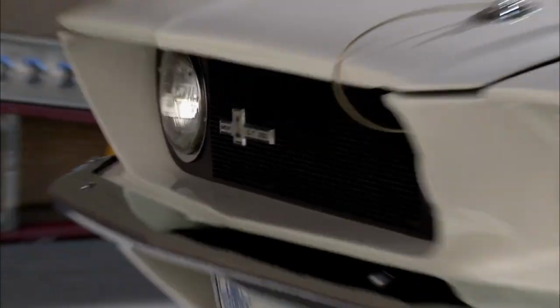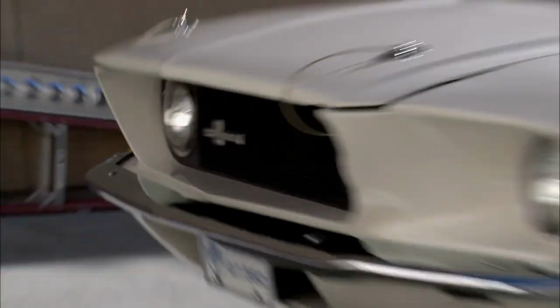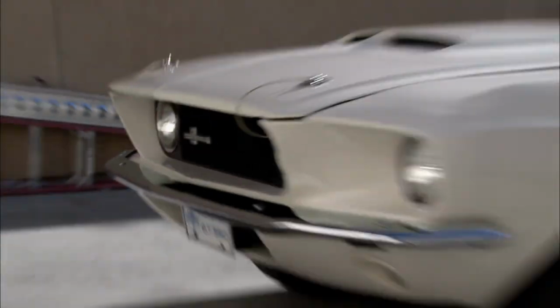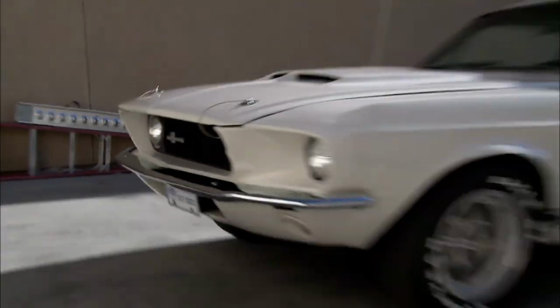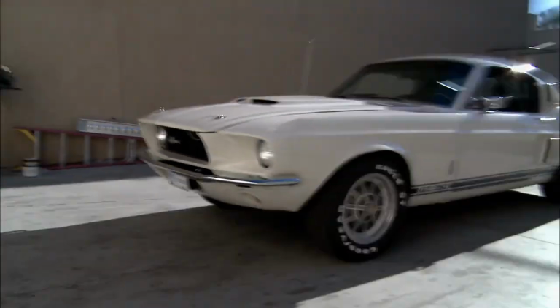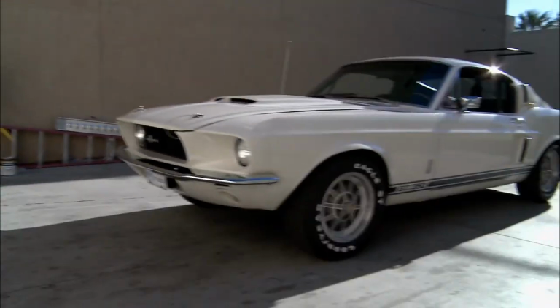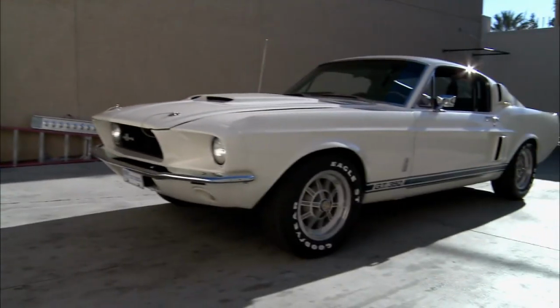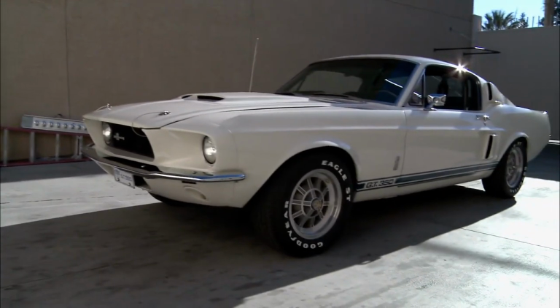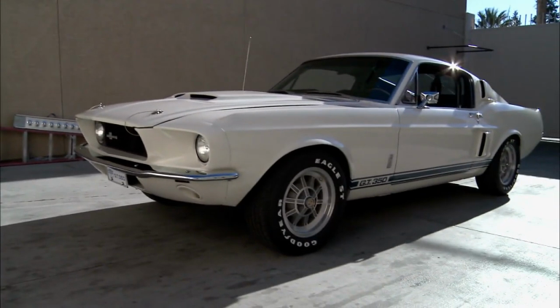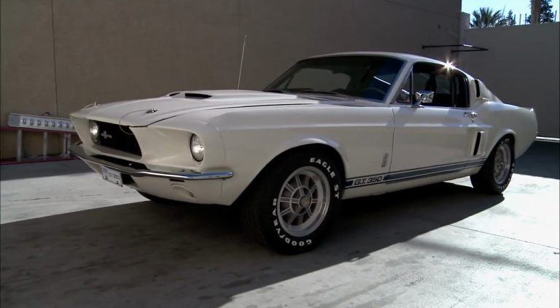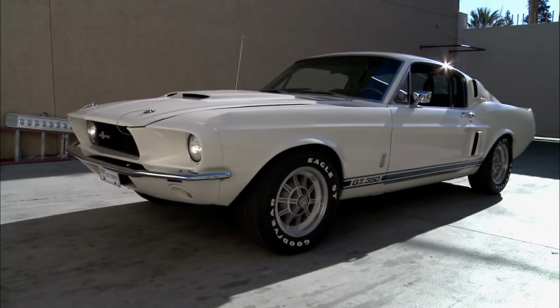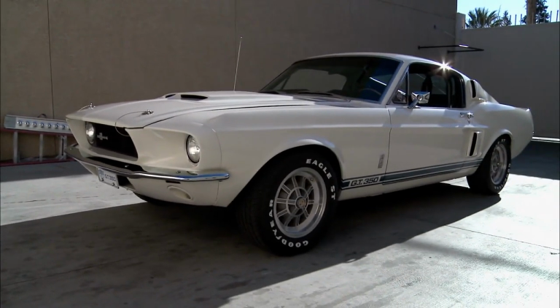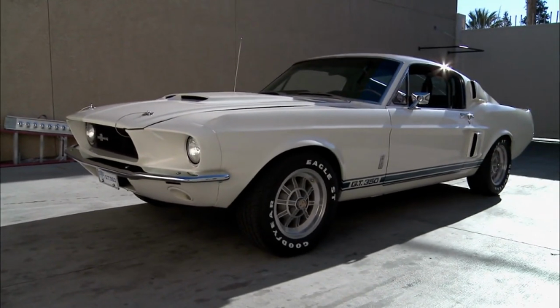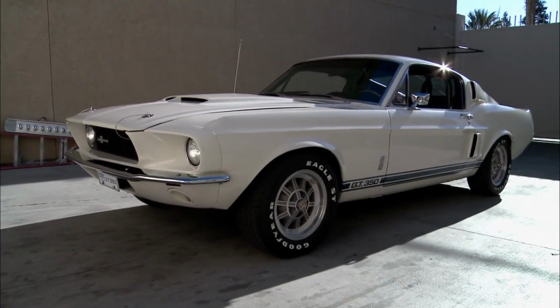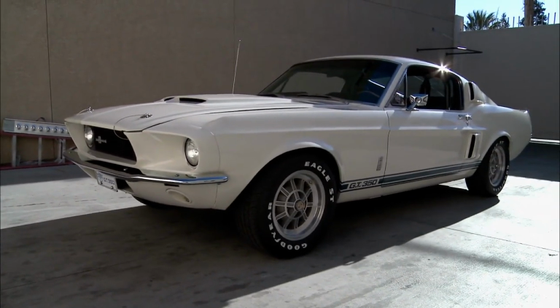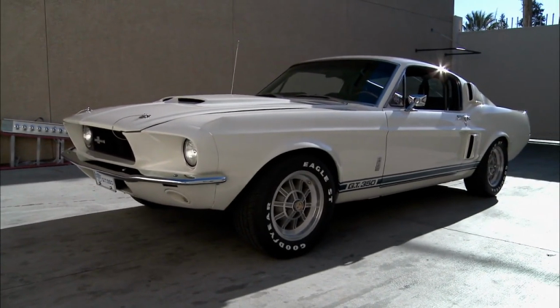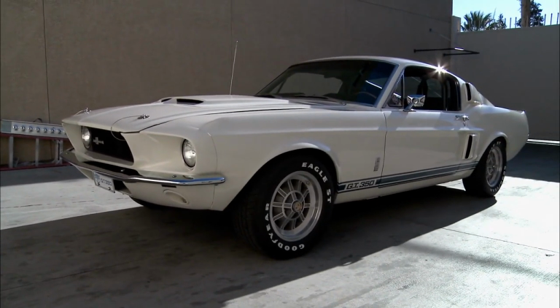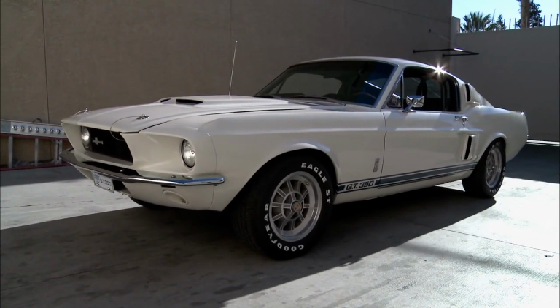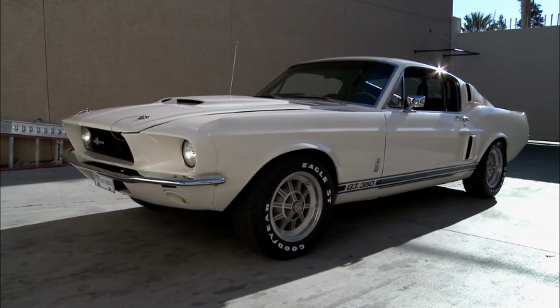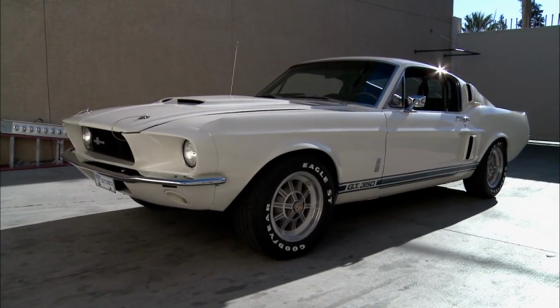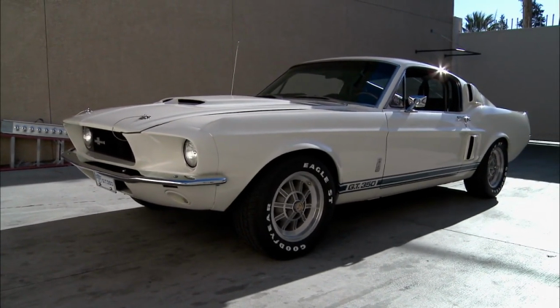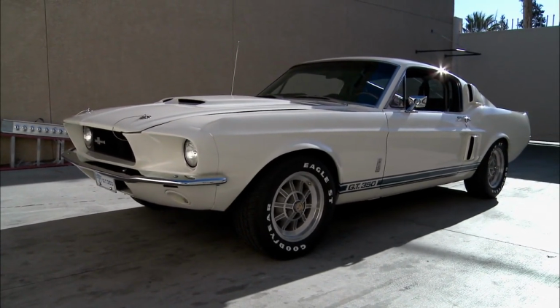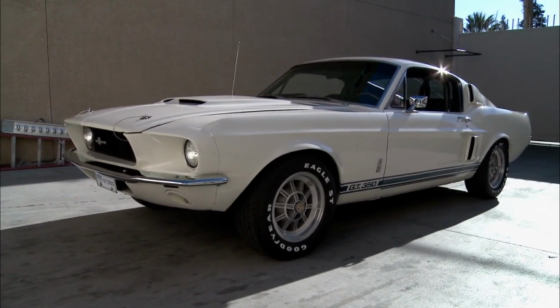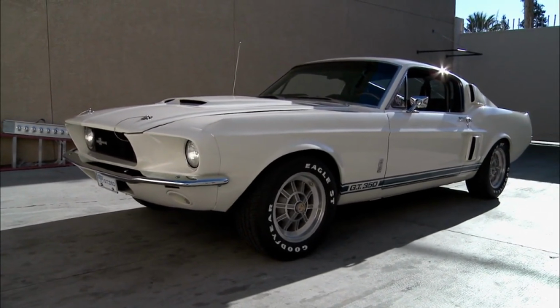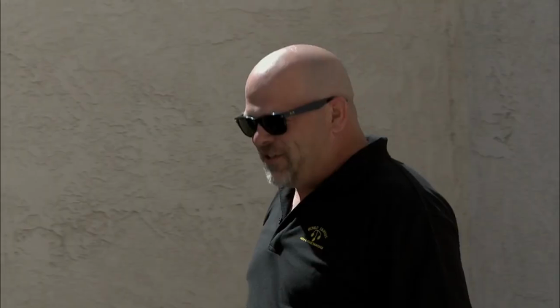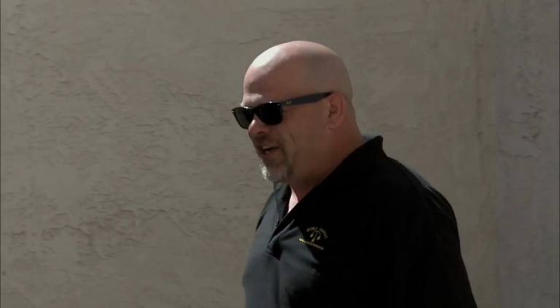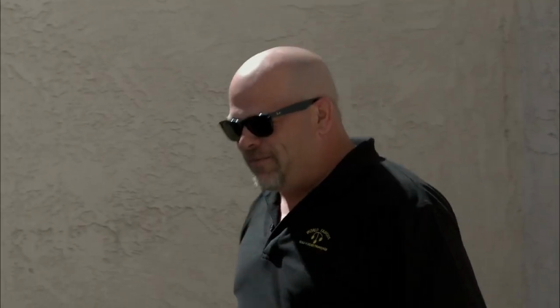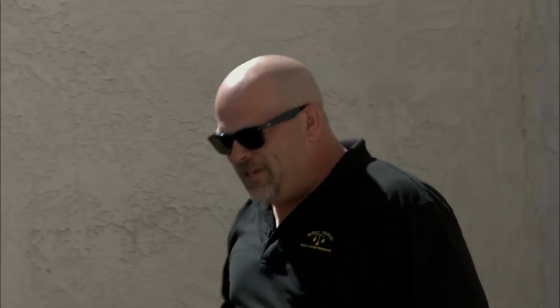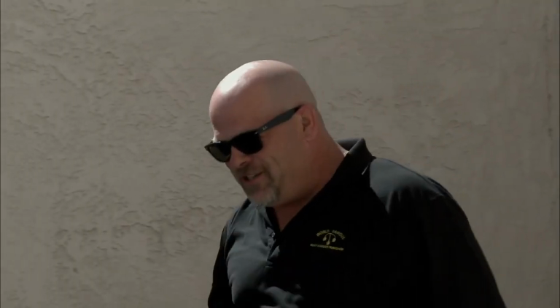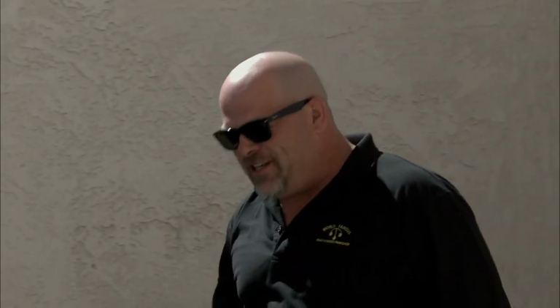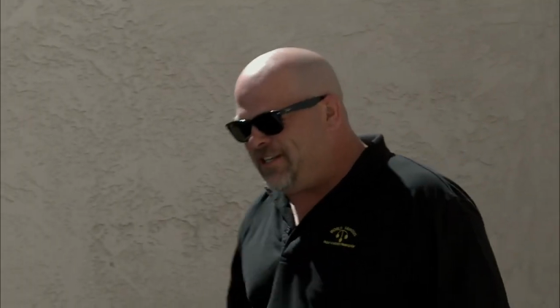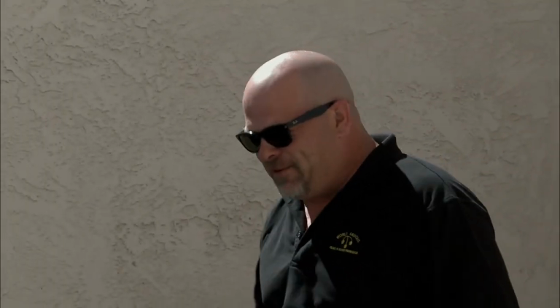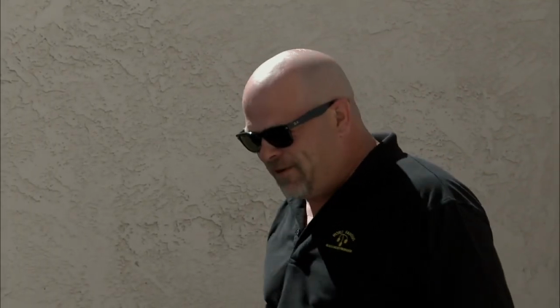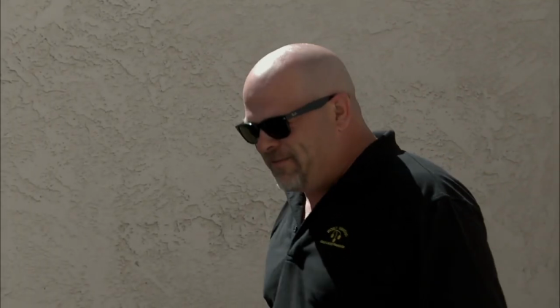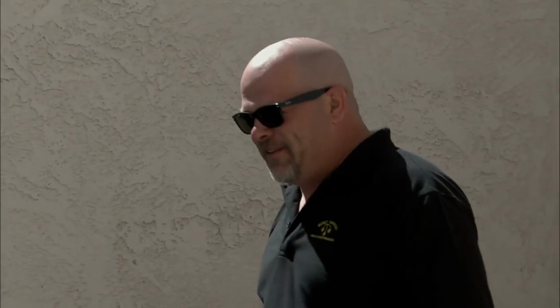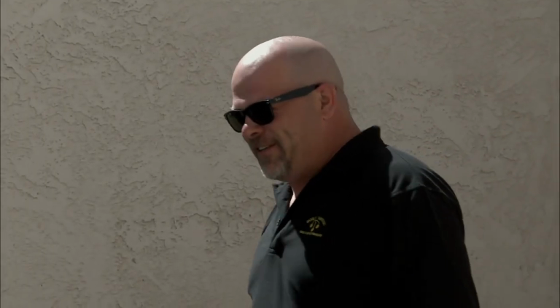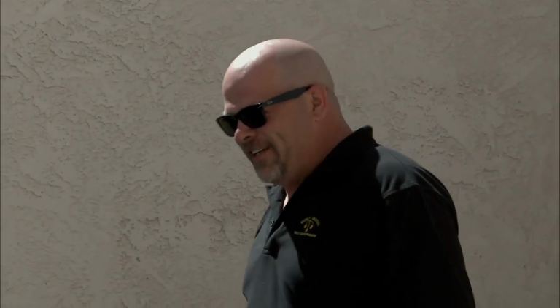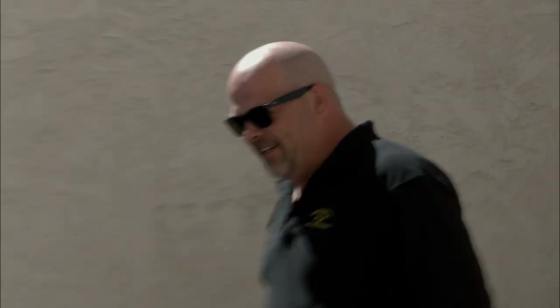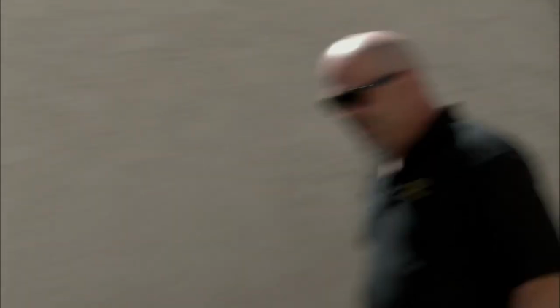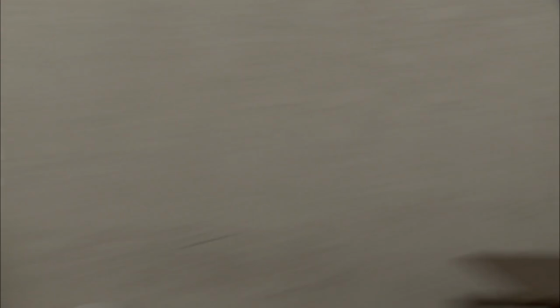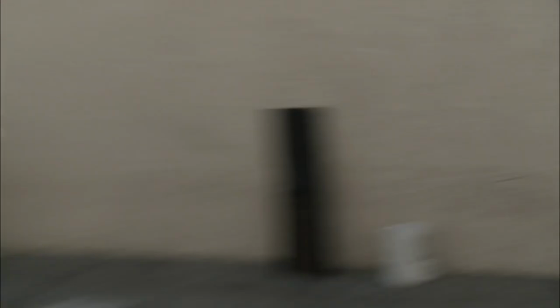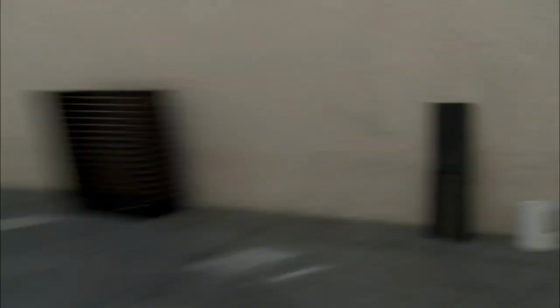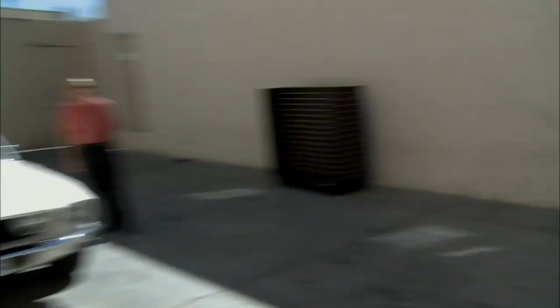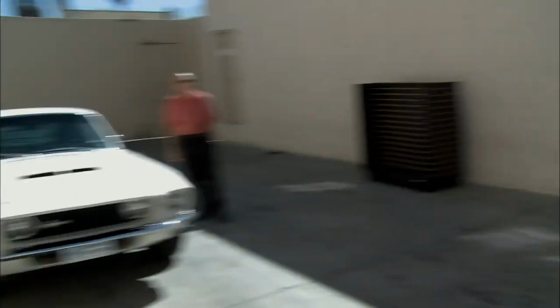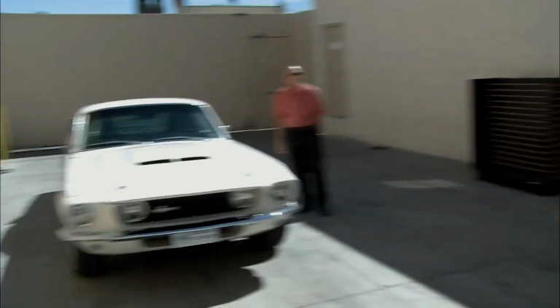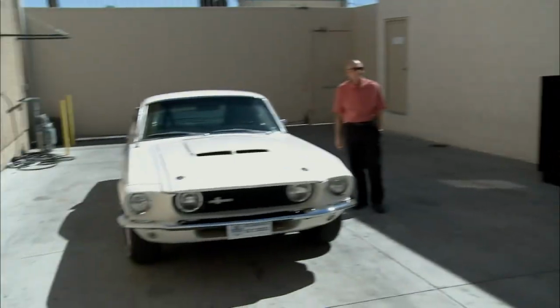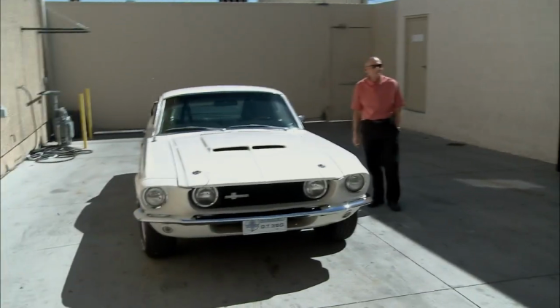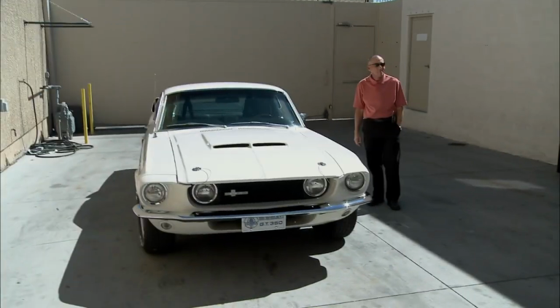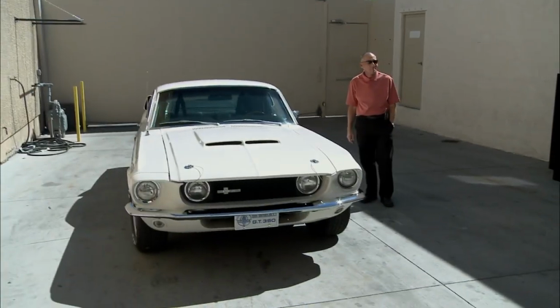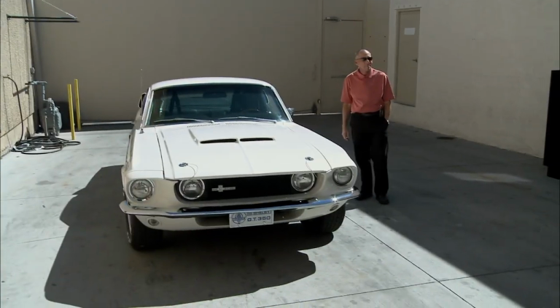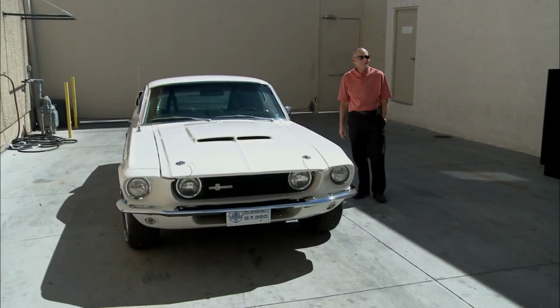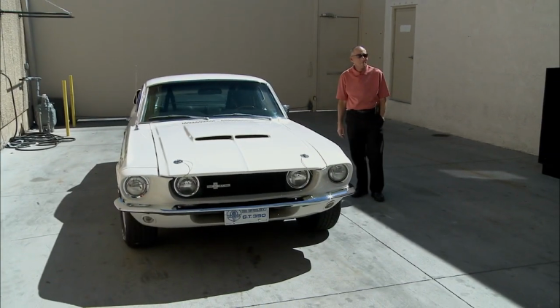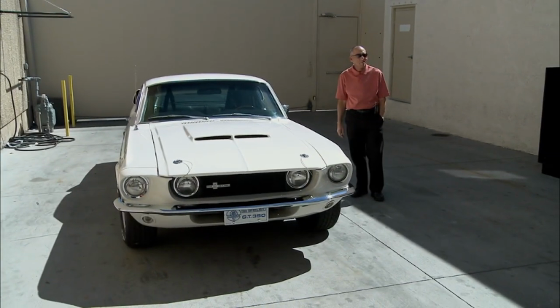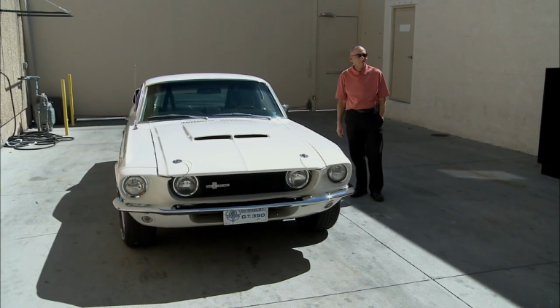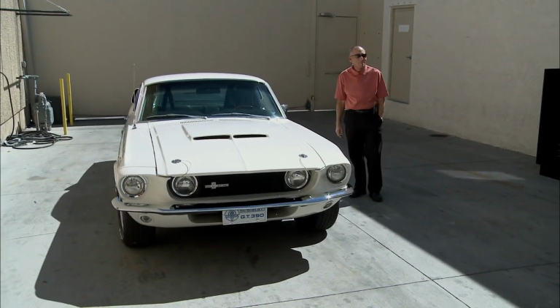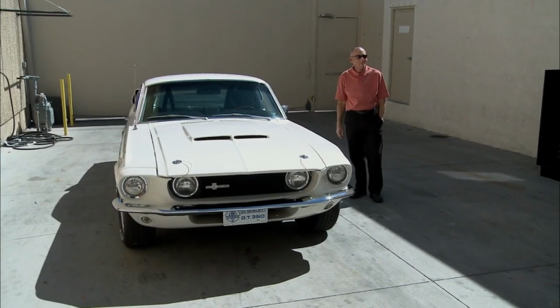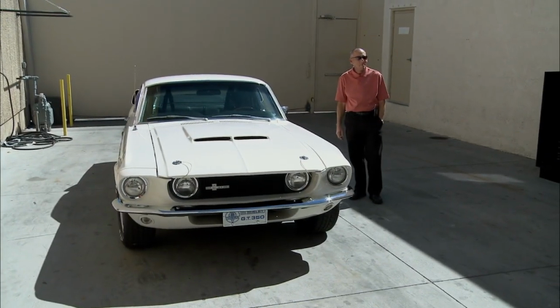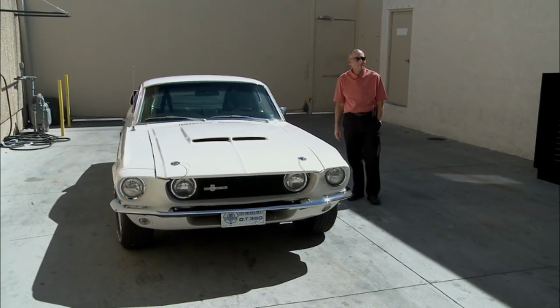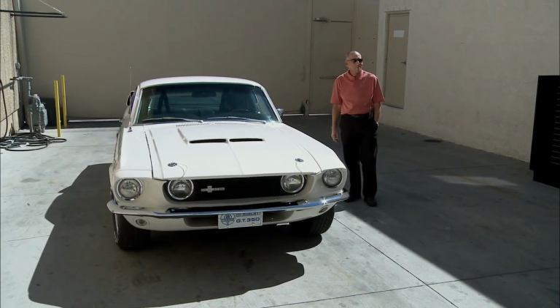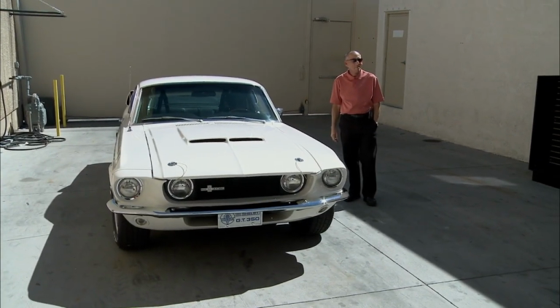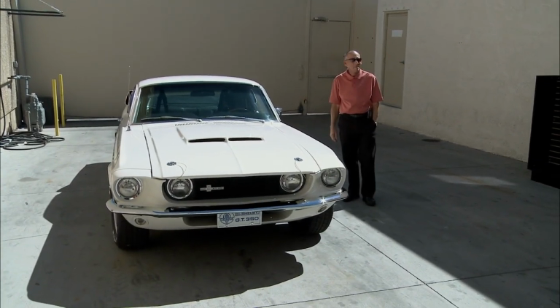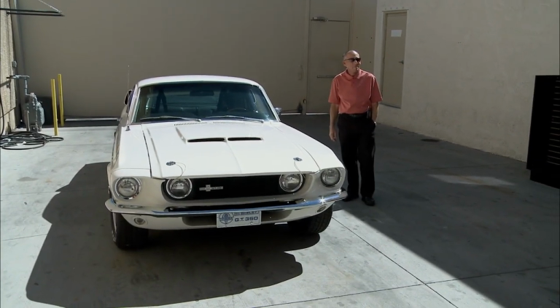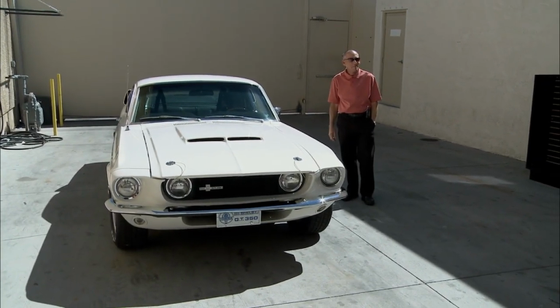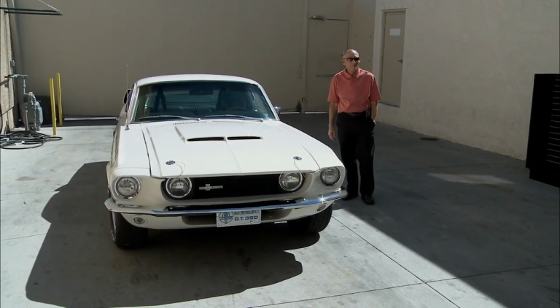You've got to be kidding me. Shelby GT350, Gone in 60 Seconds, the movie. It's Eleanor. I get it.